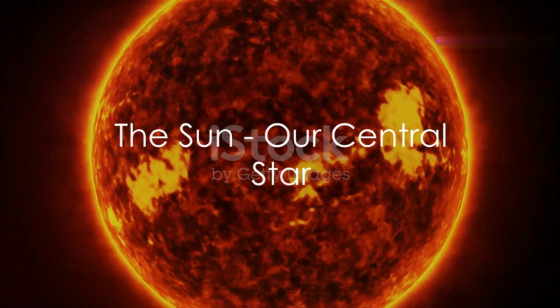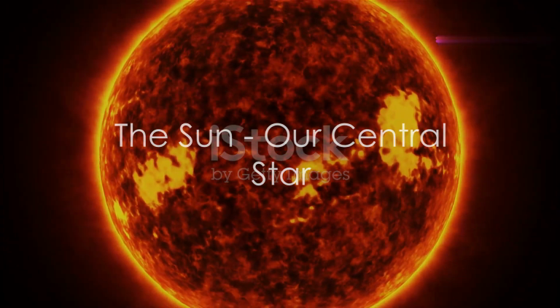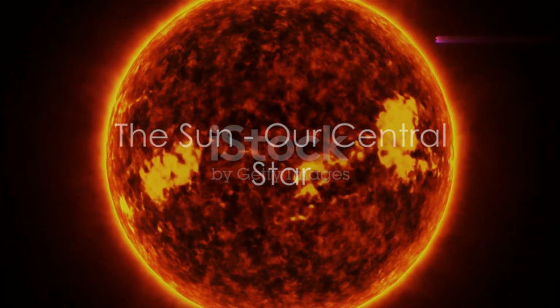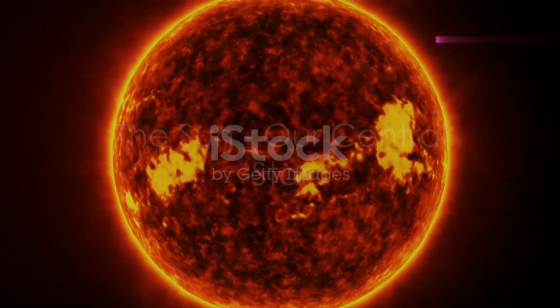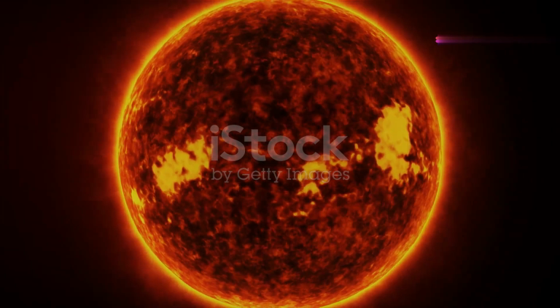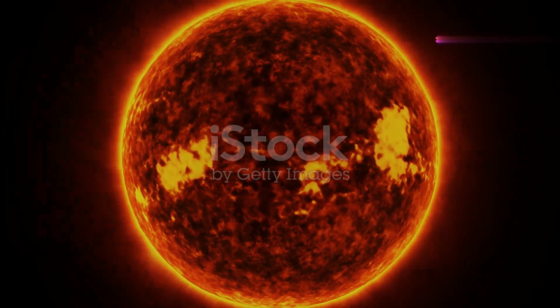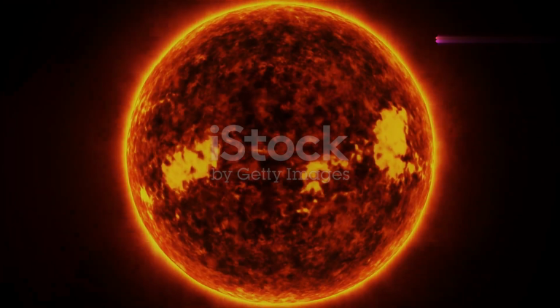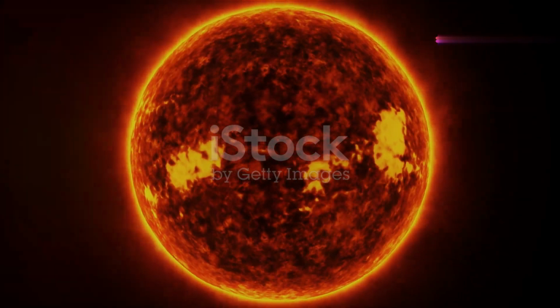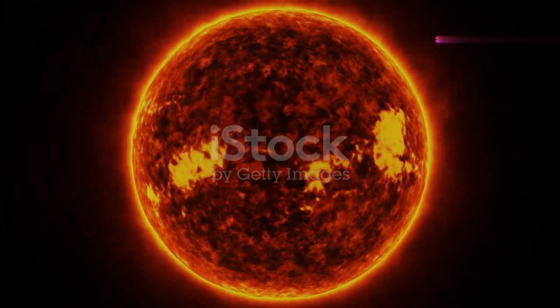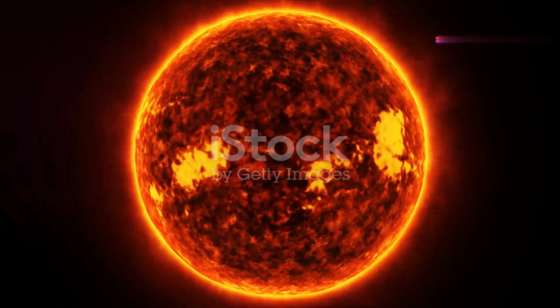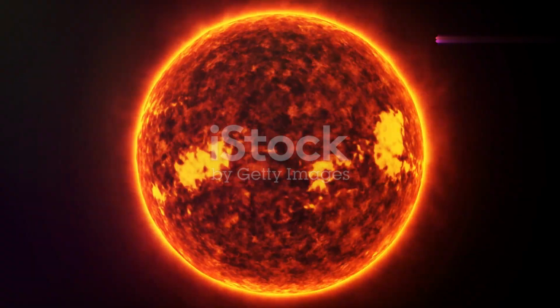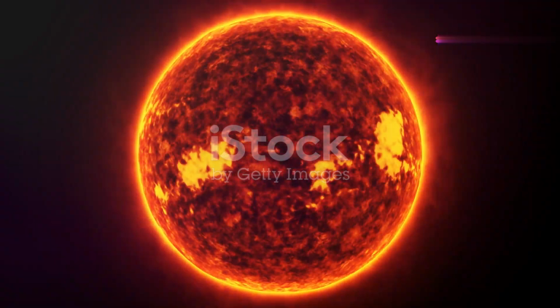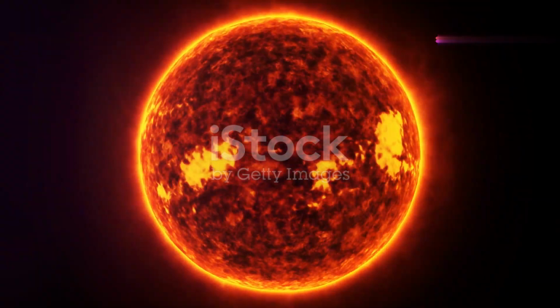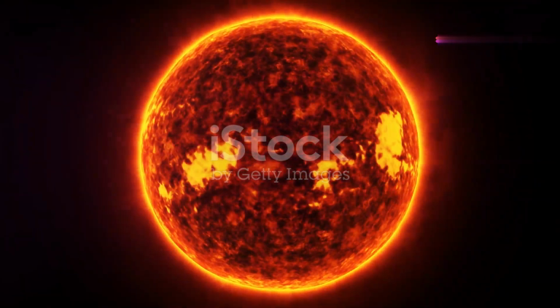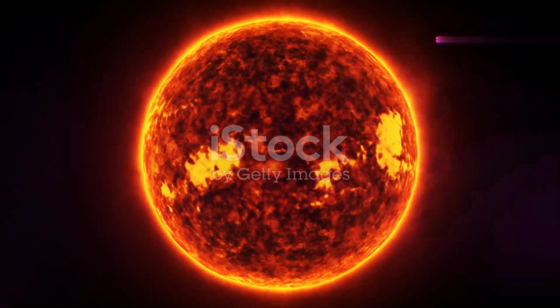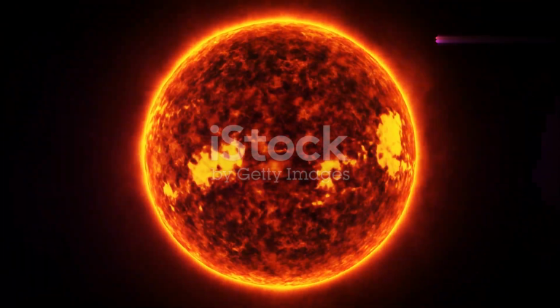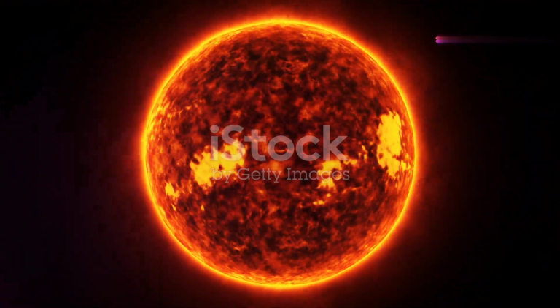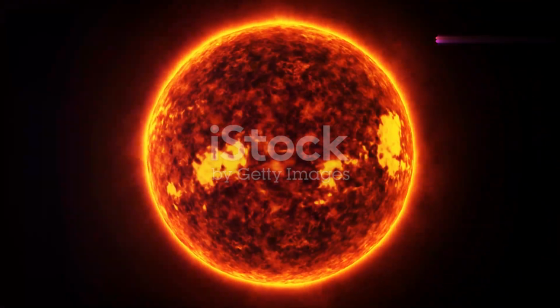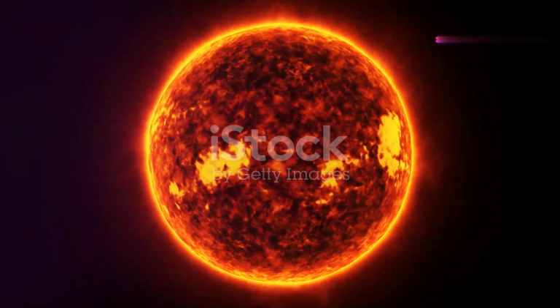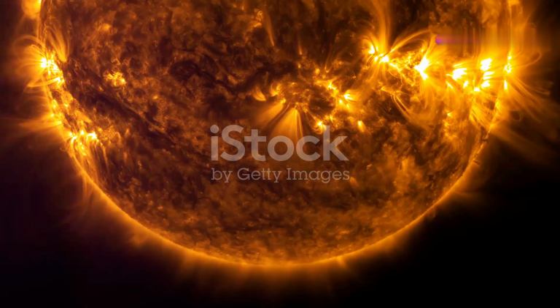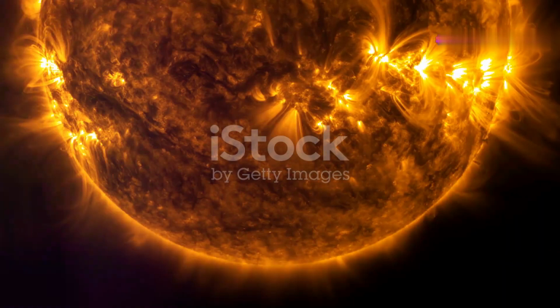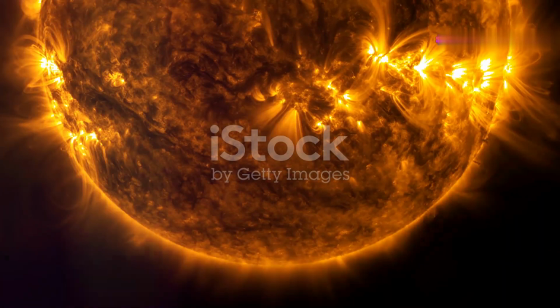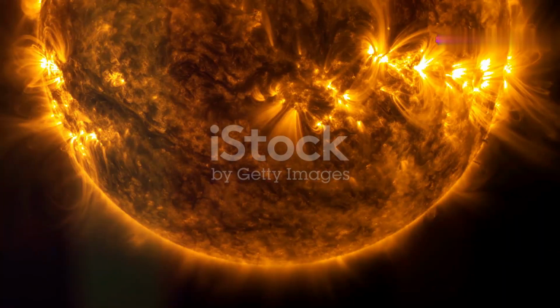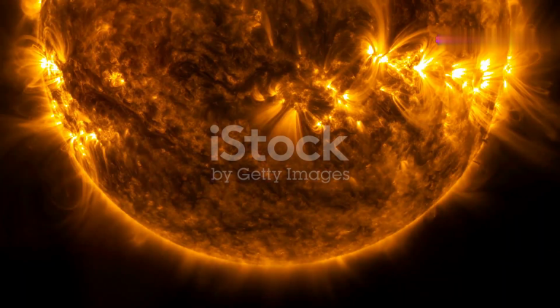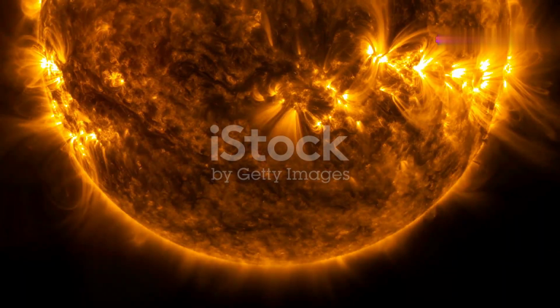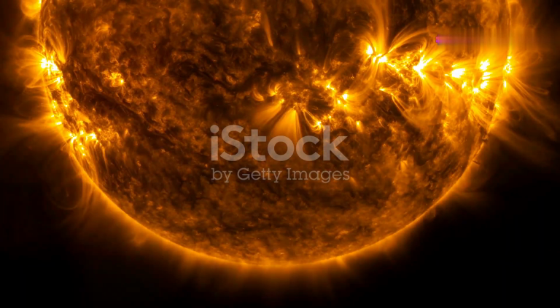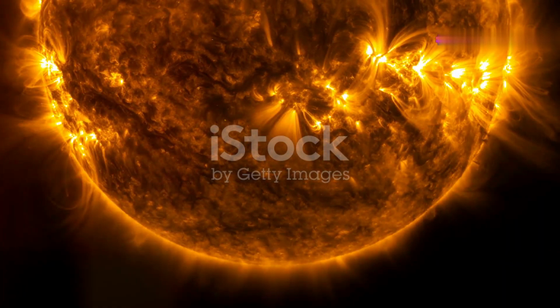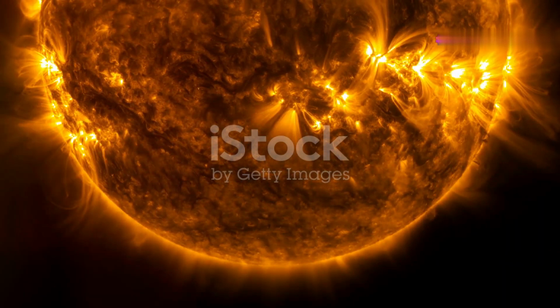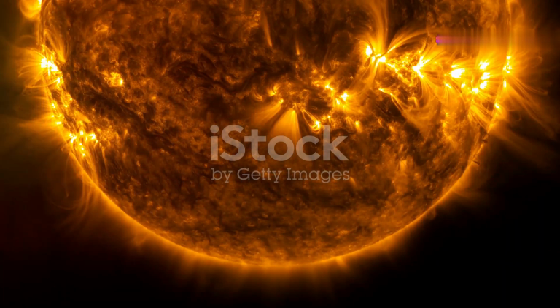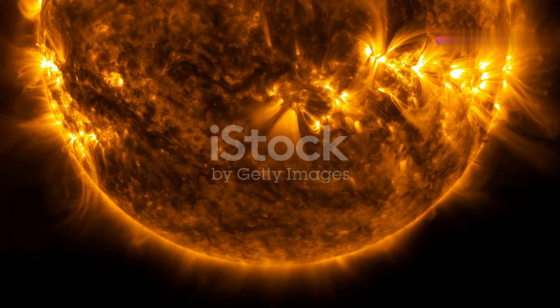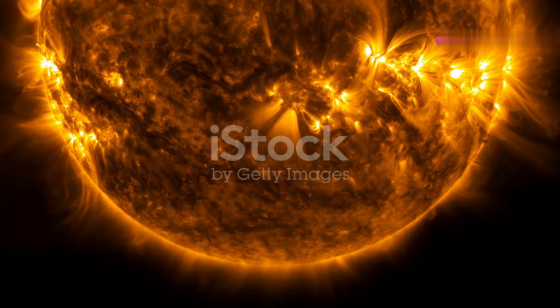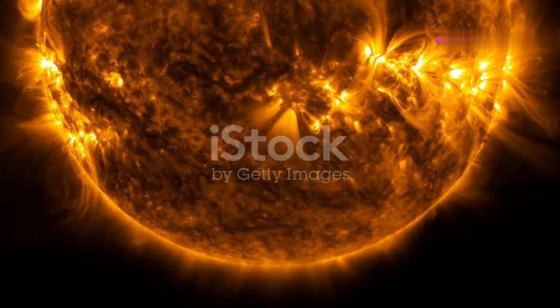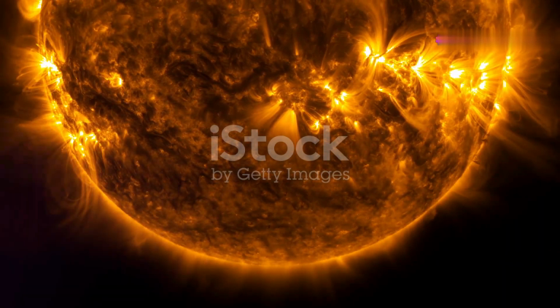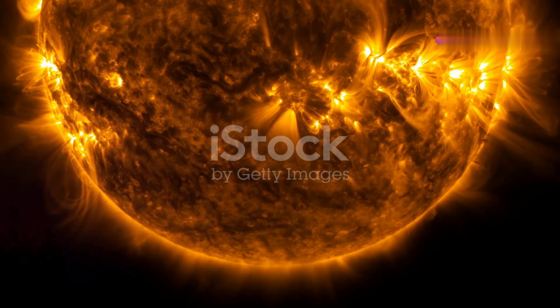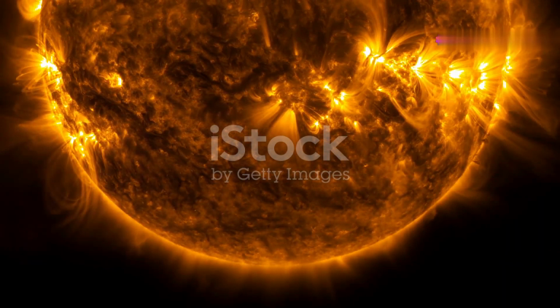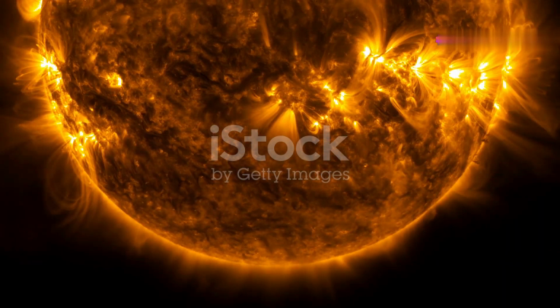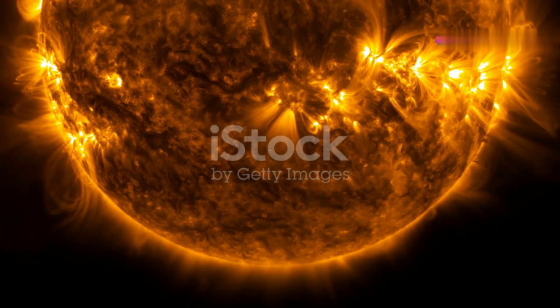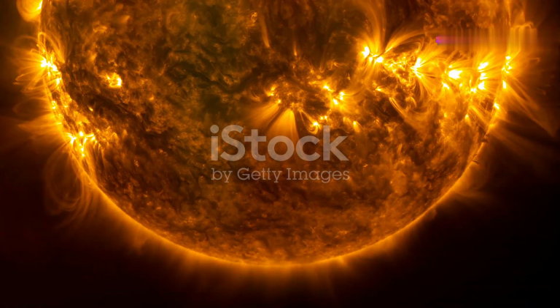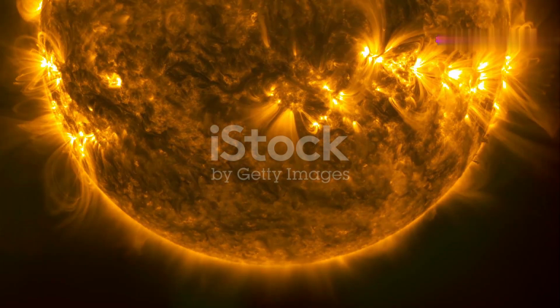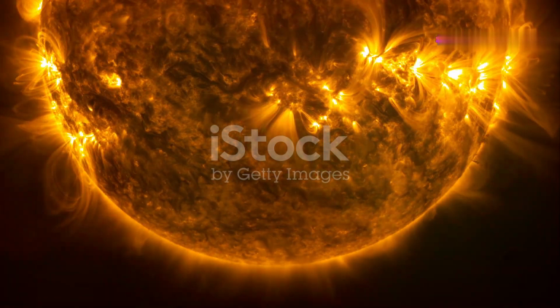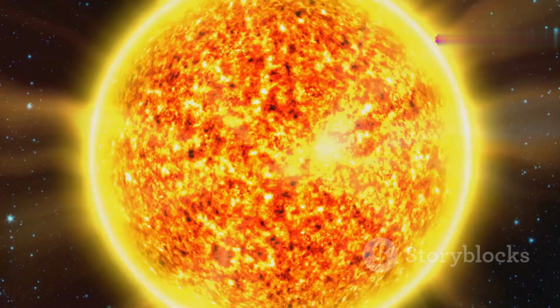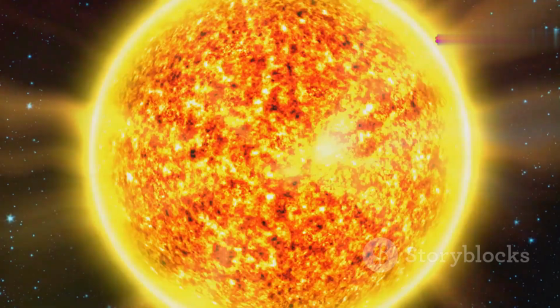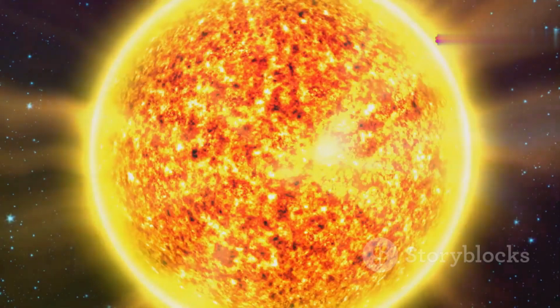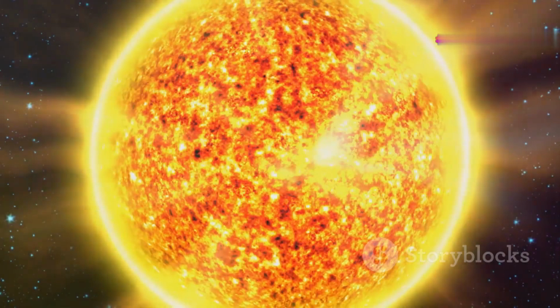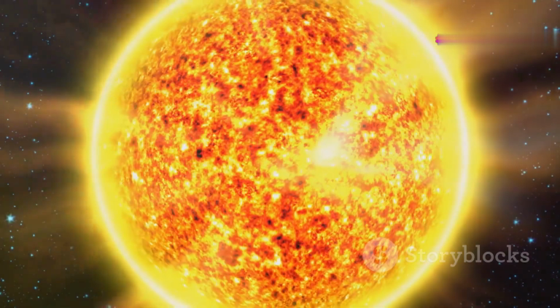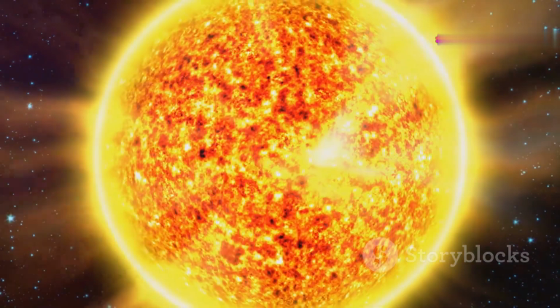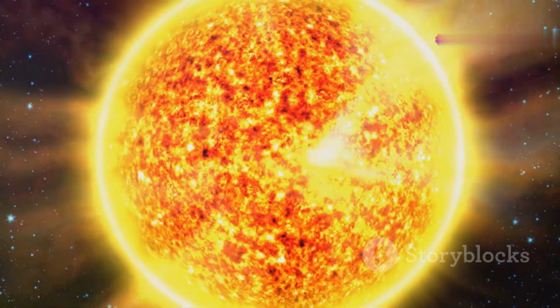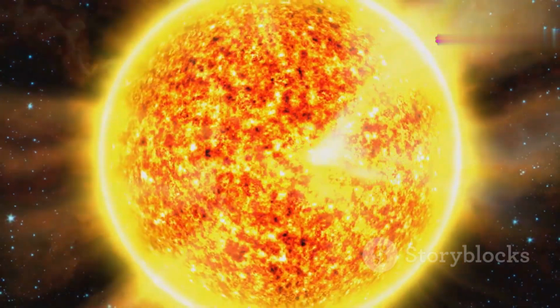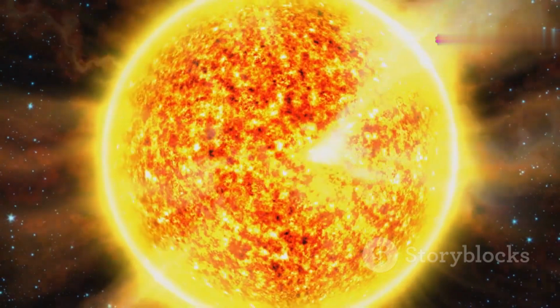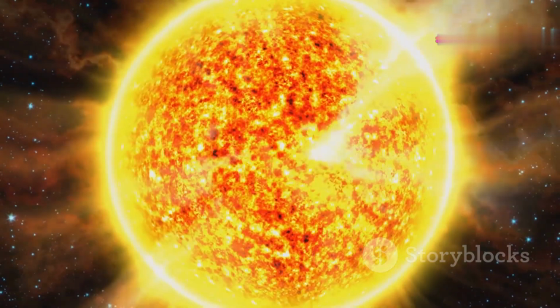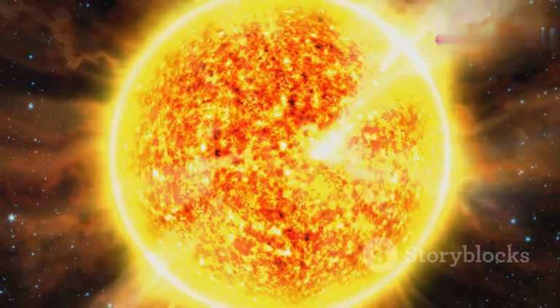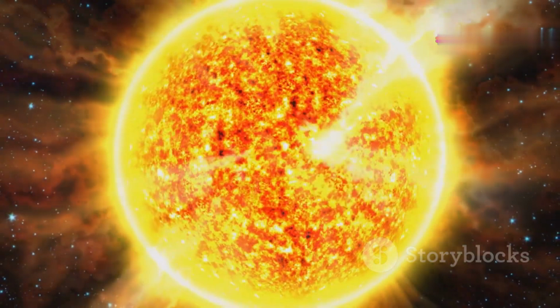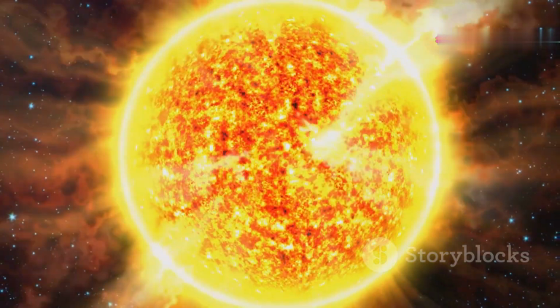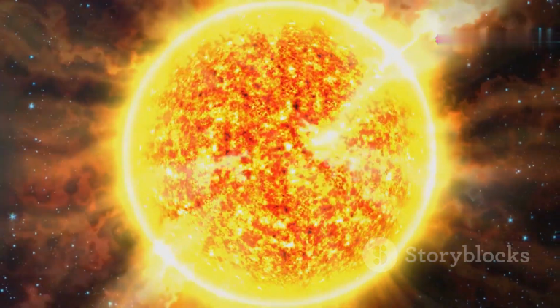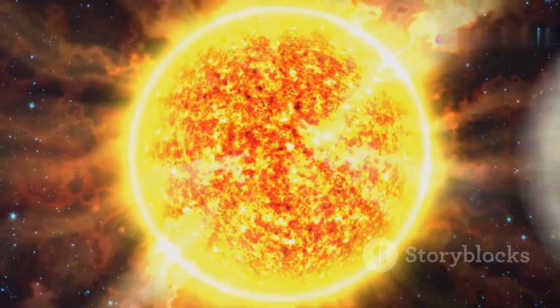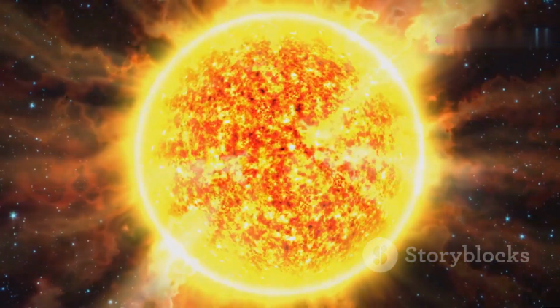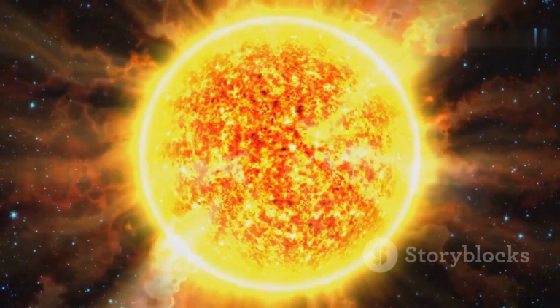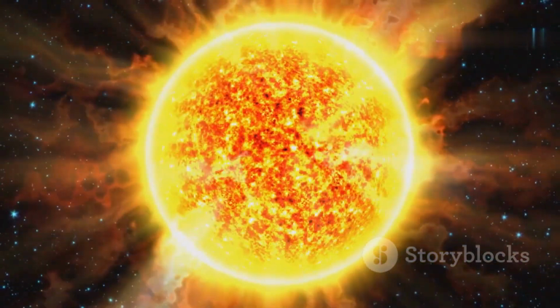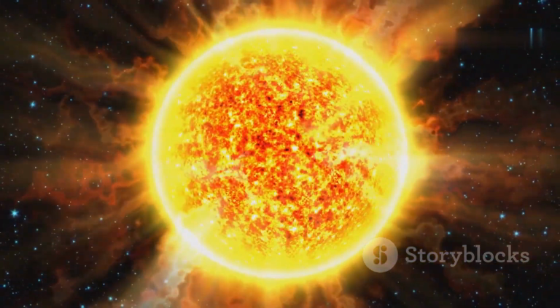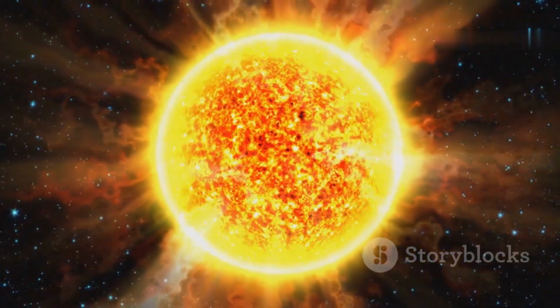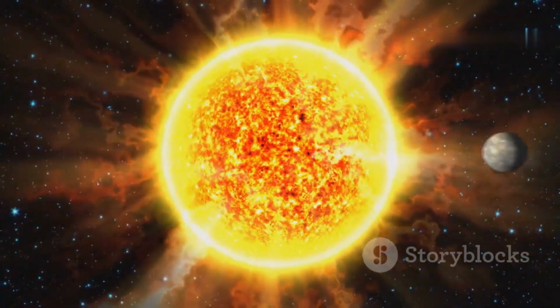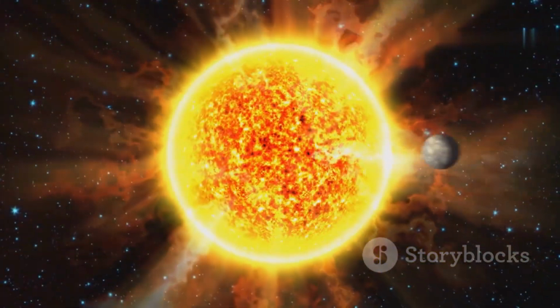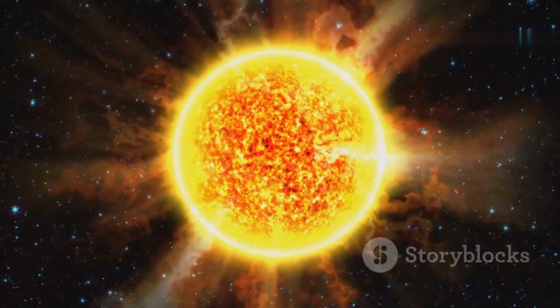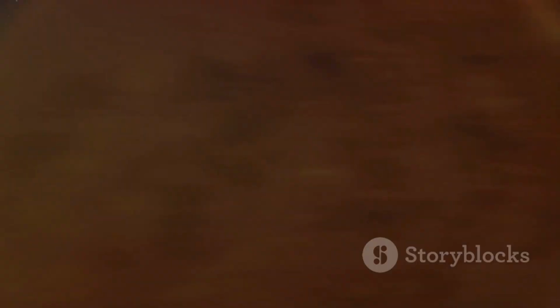Our journey begins with the sun, the star at the center of our solar system. It provides light, heat, and energy to all the planets.